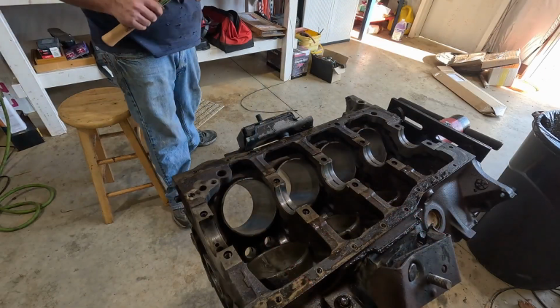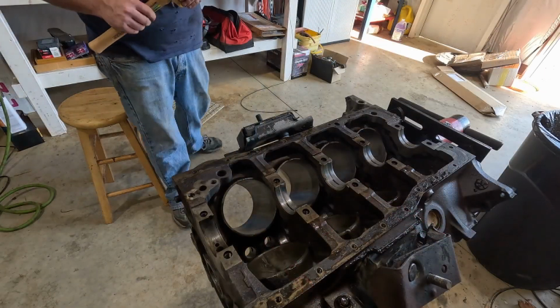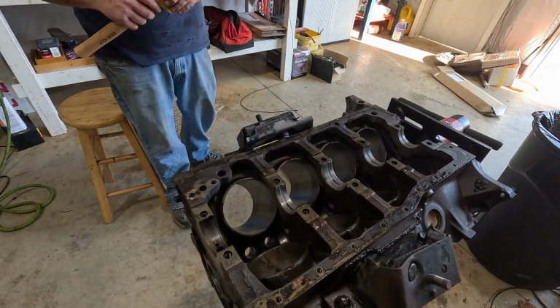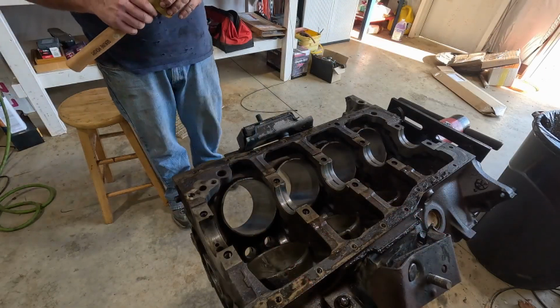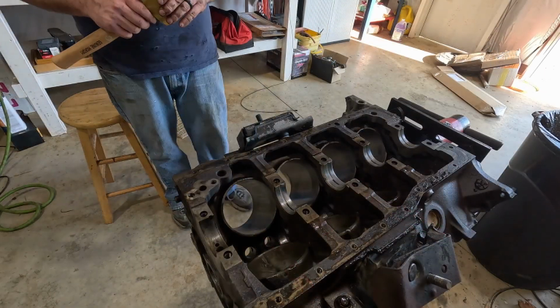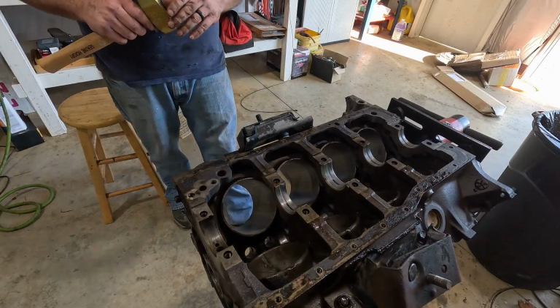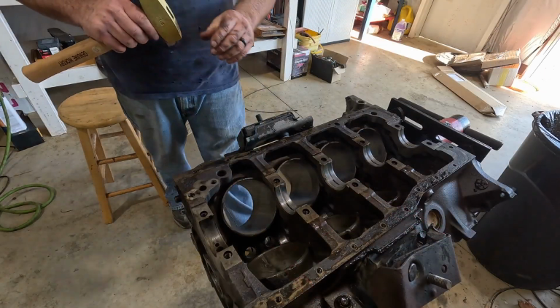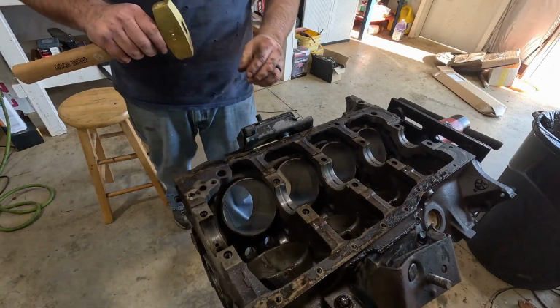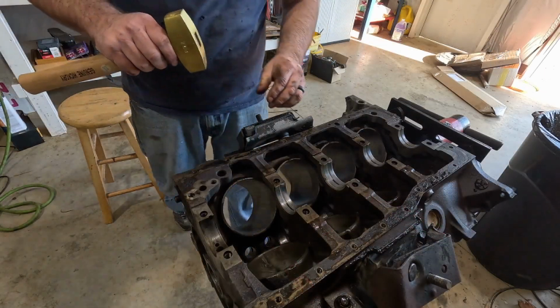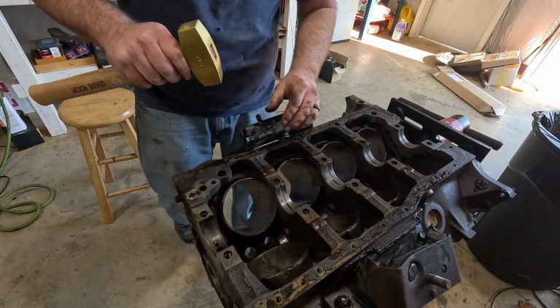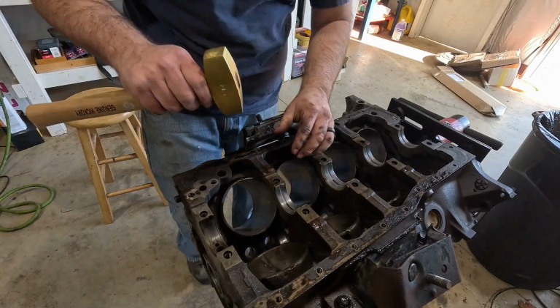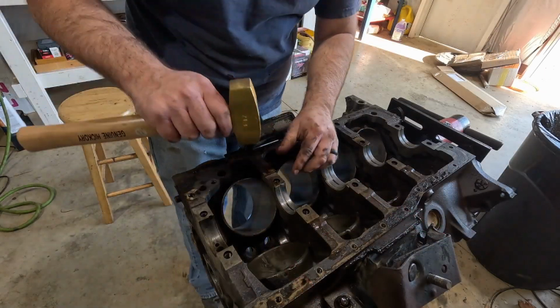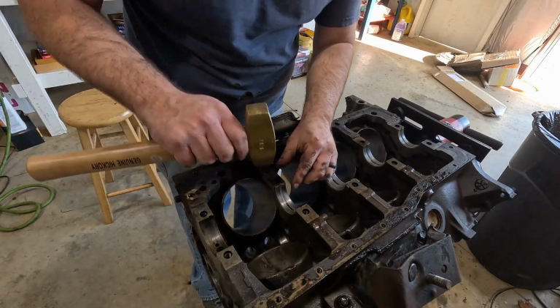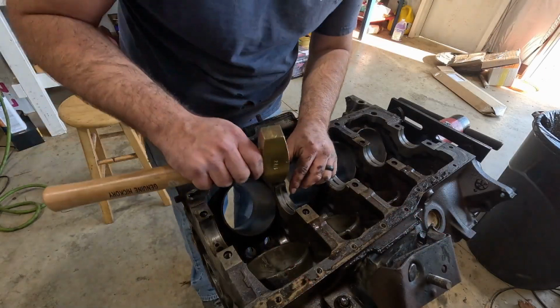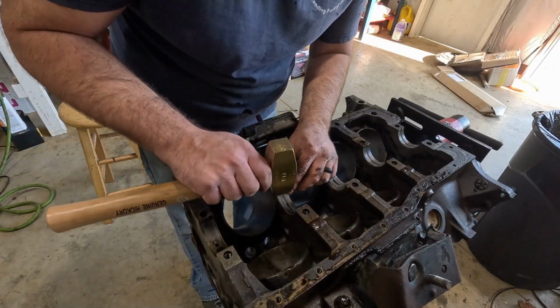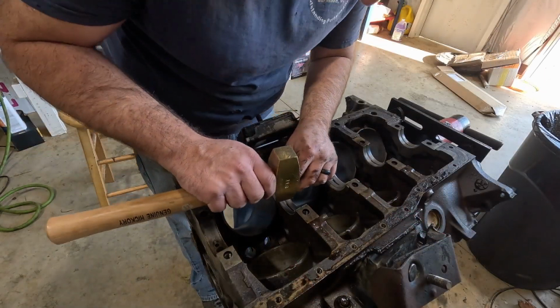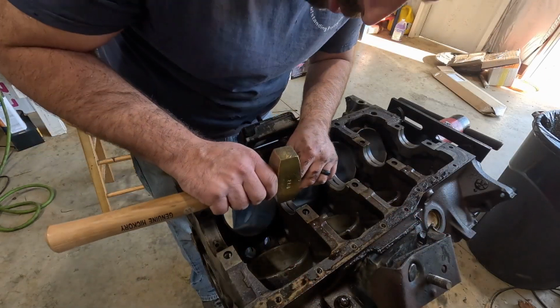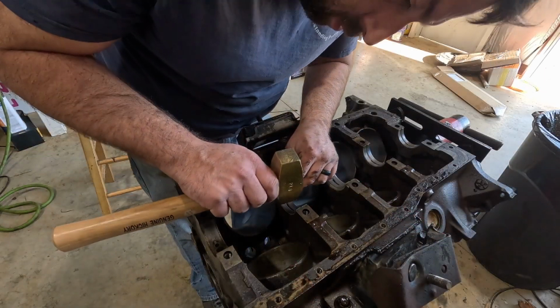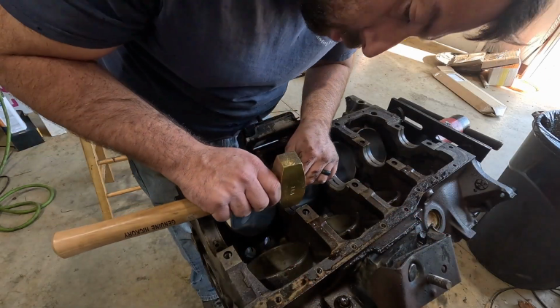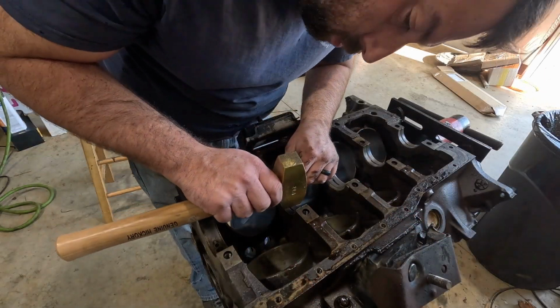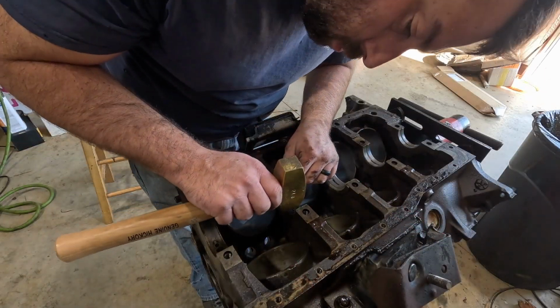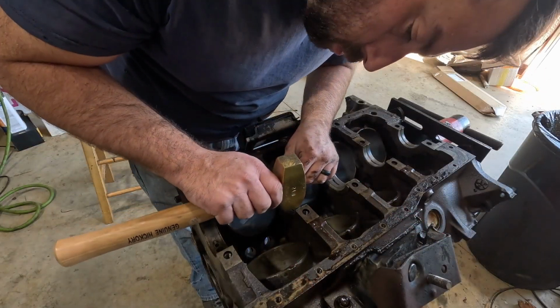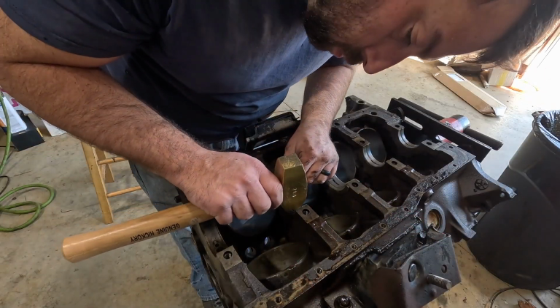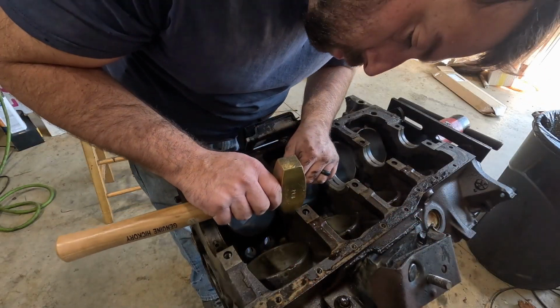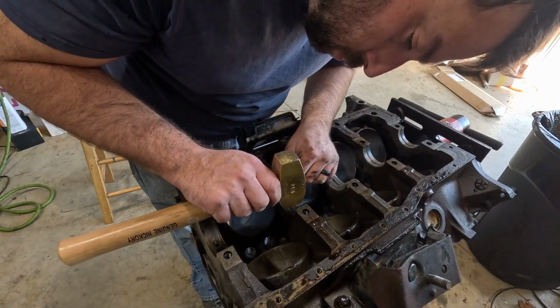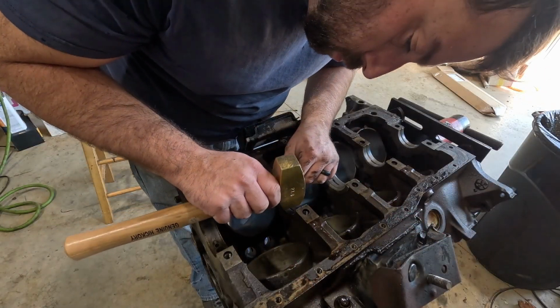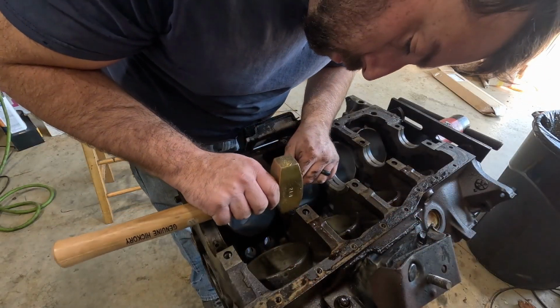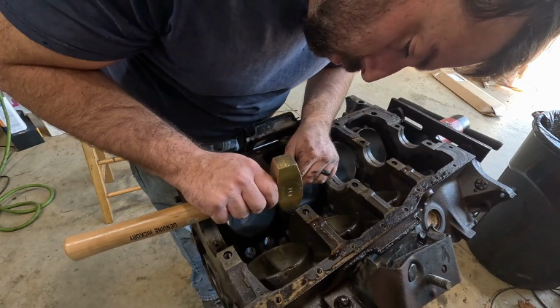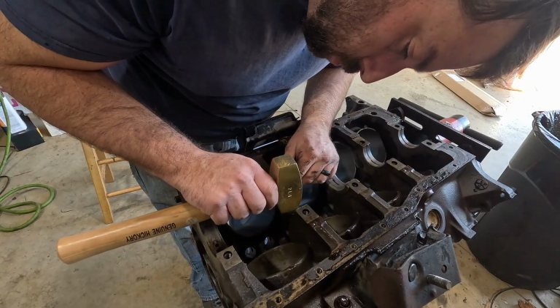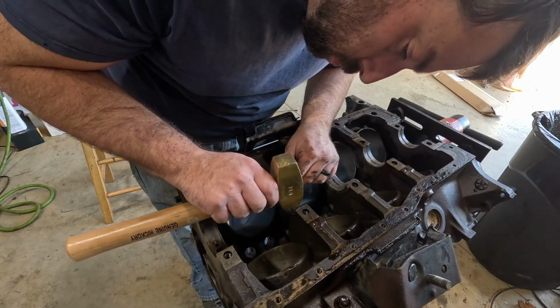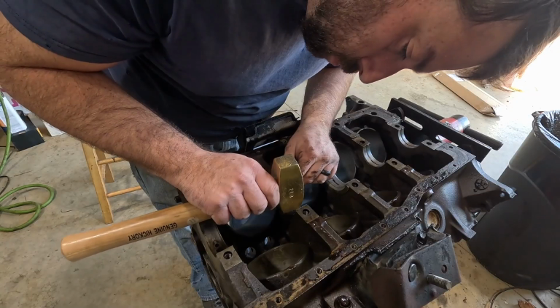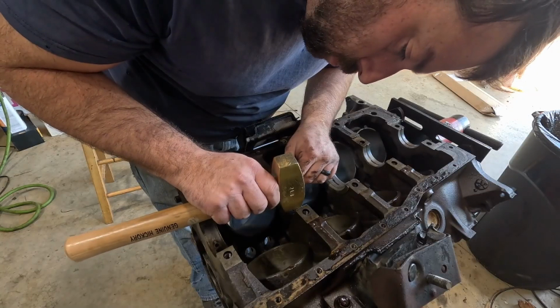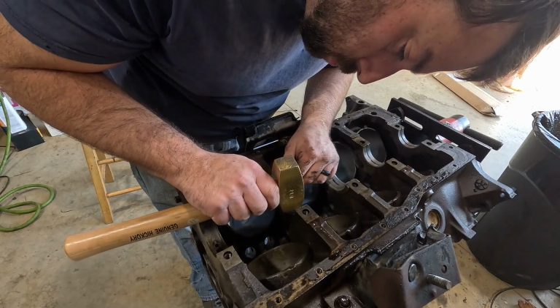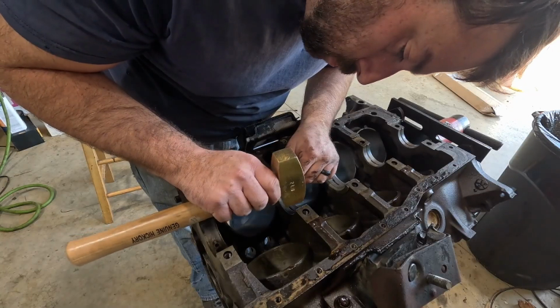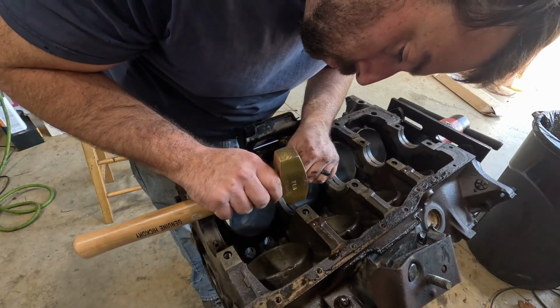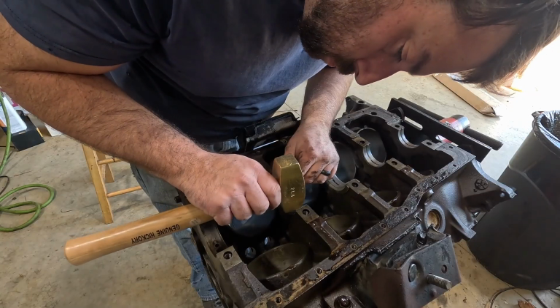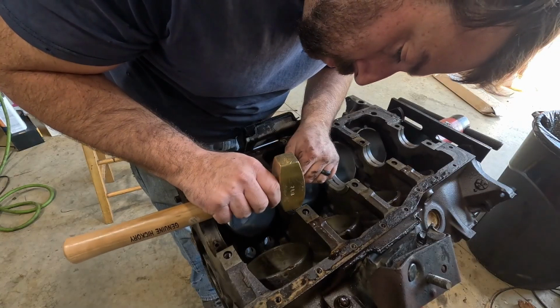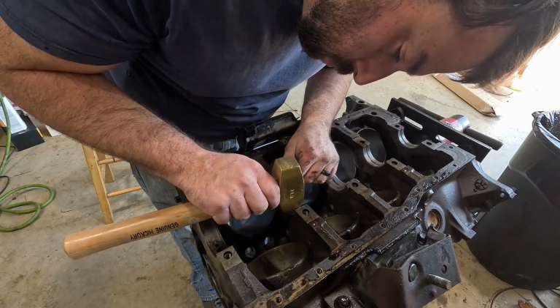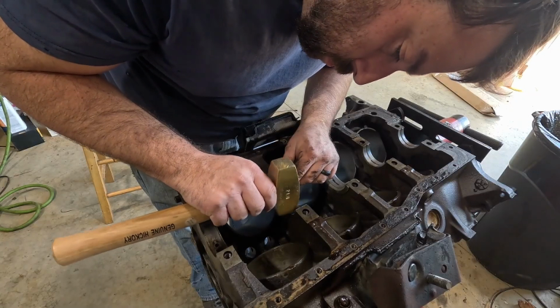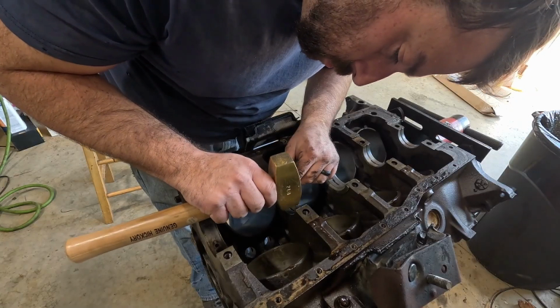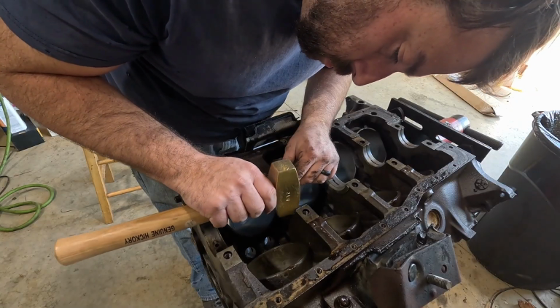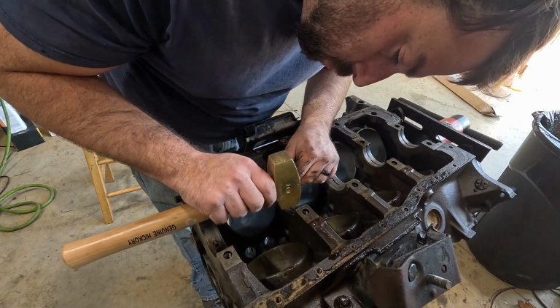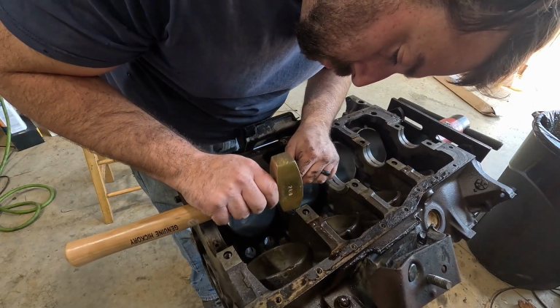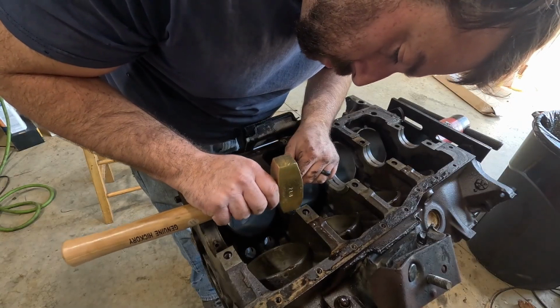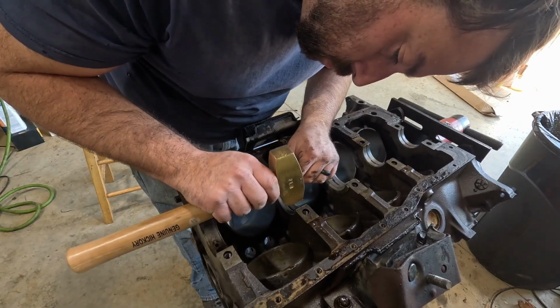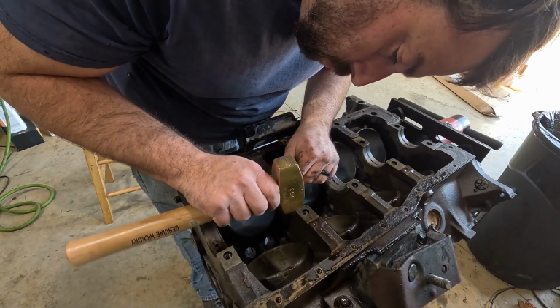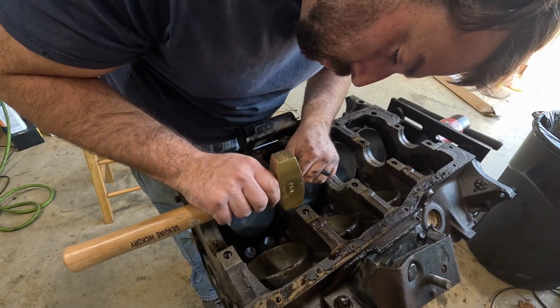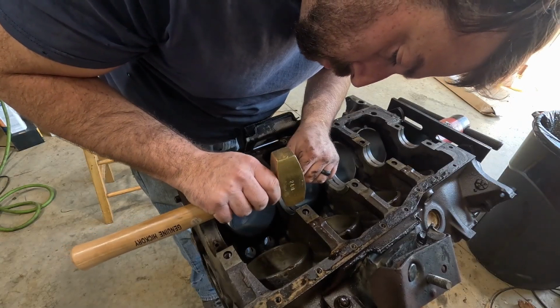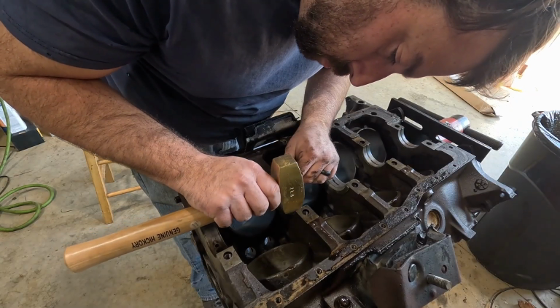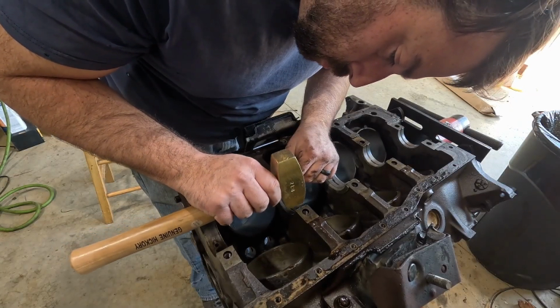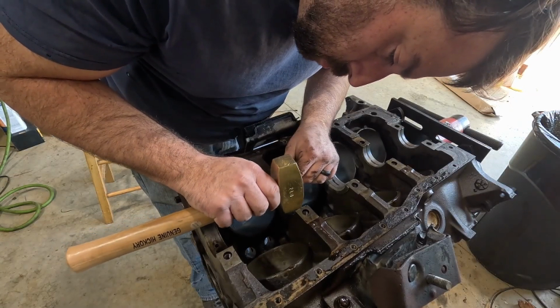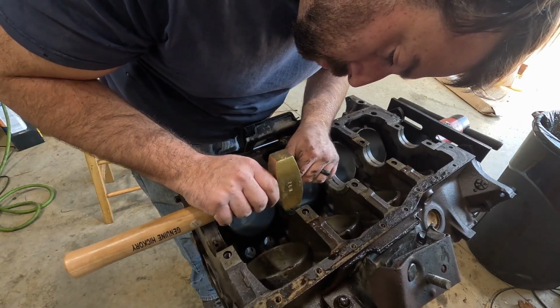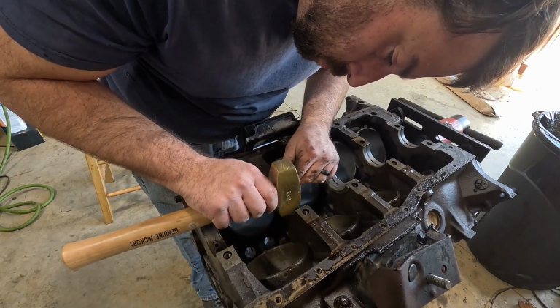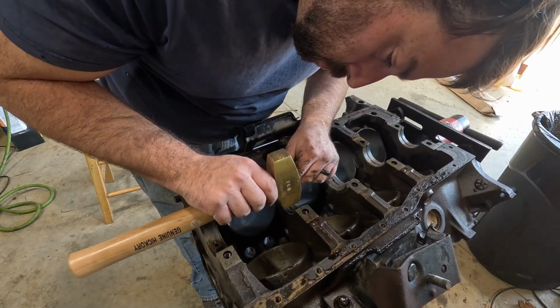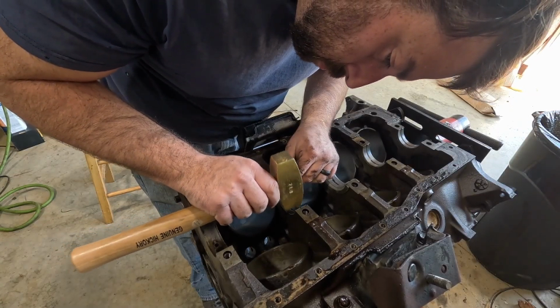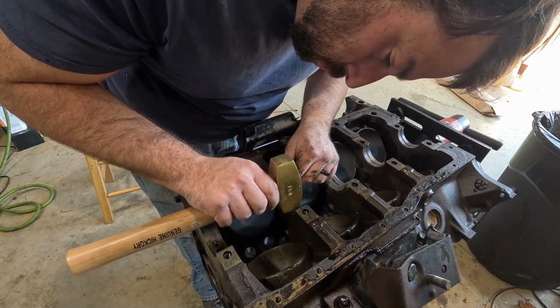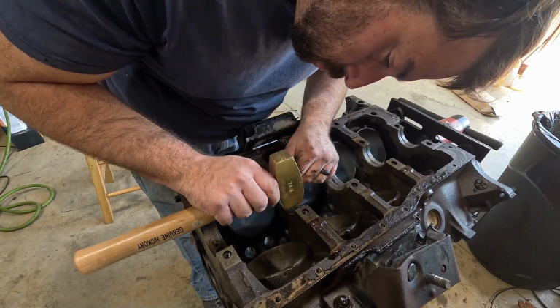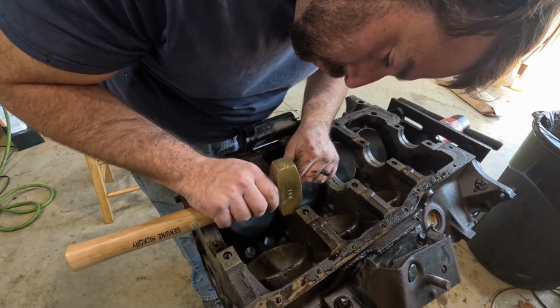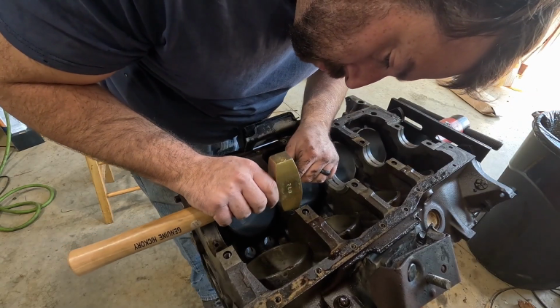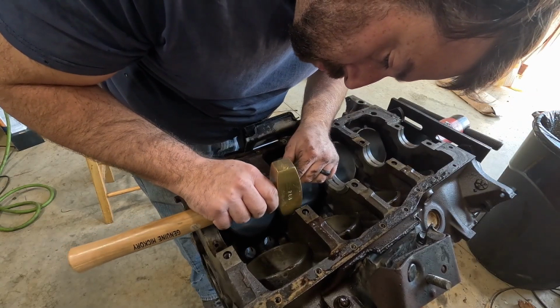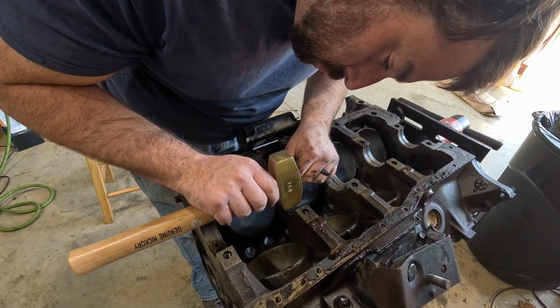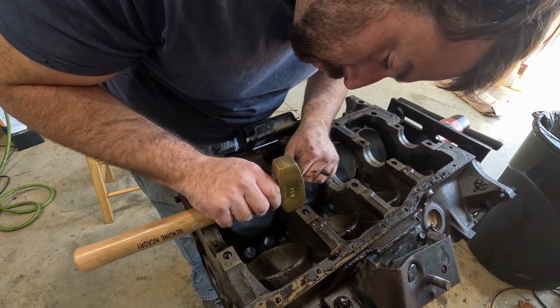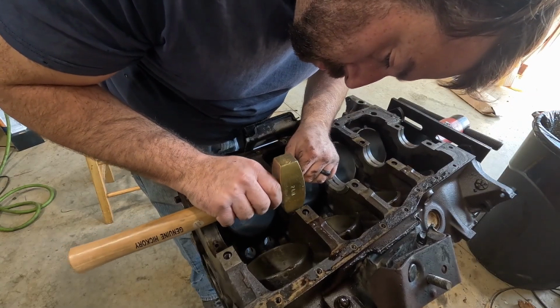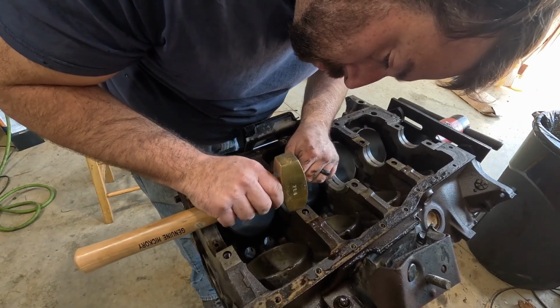I then found the least efficient way to remove the crank bearings. If you haven't noticed, I'm not a very experienced engine builder.